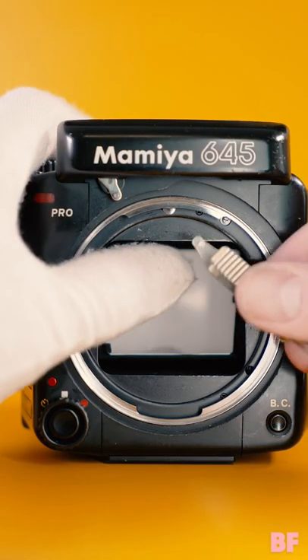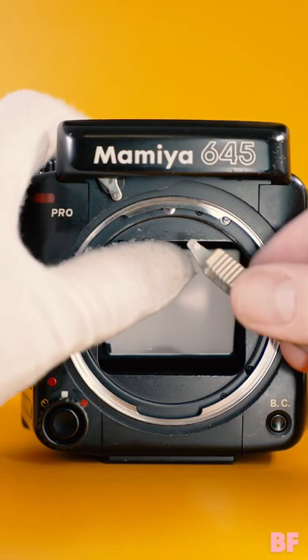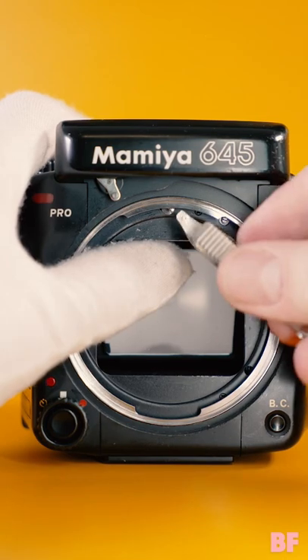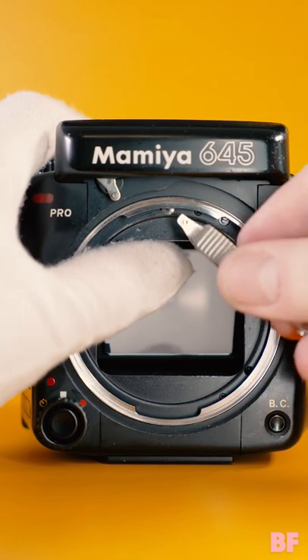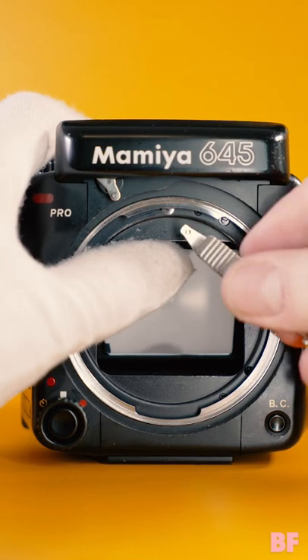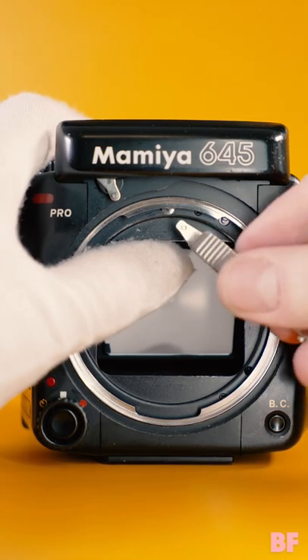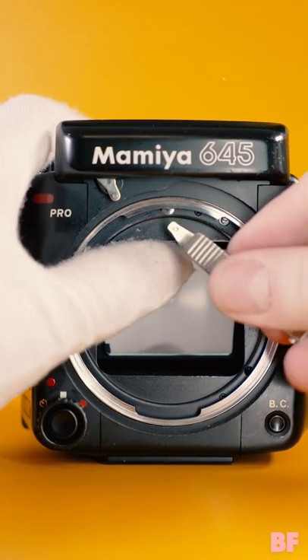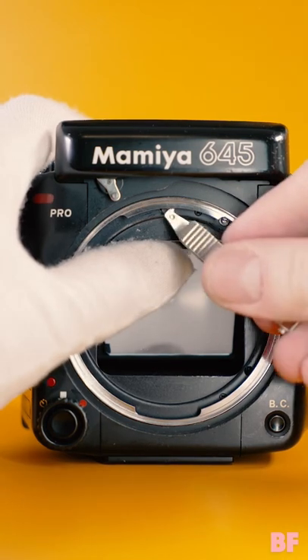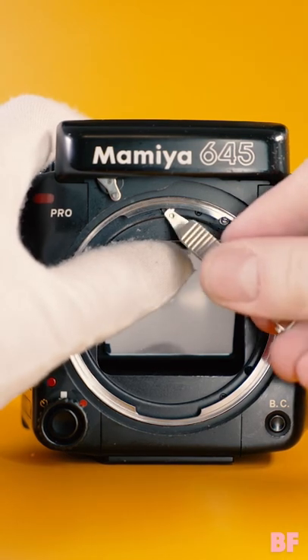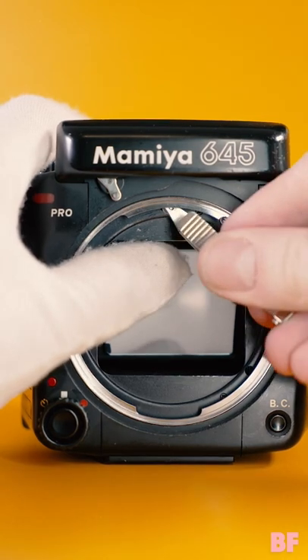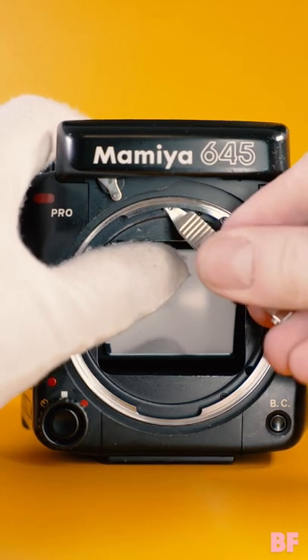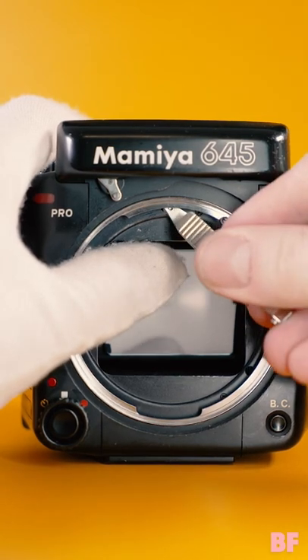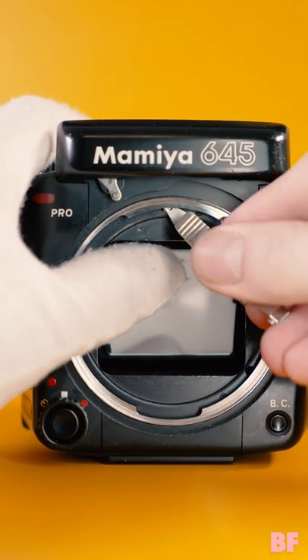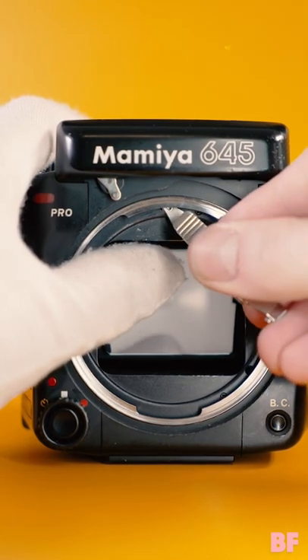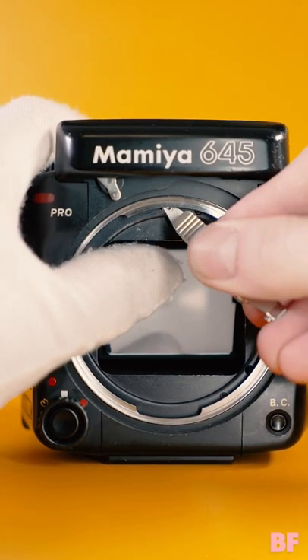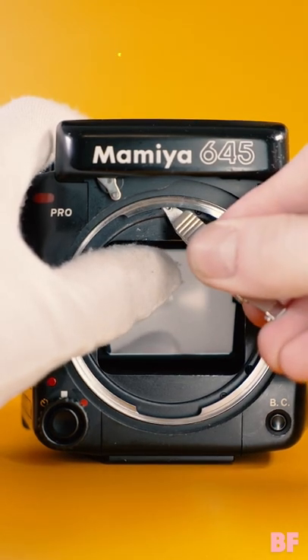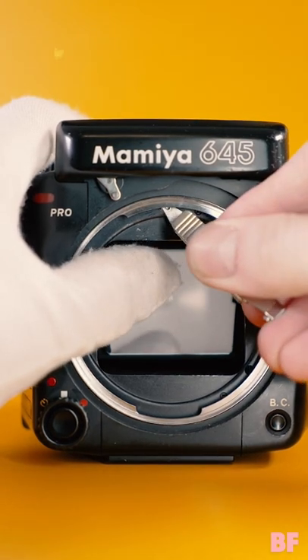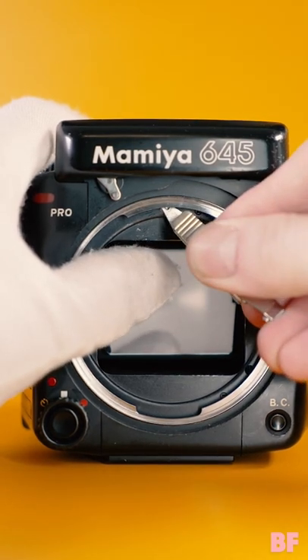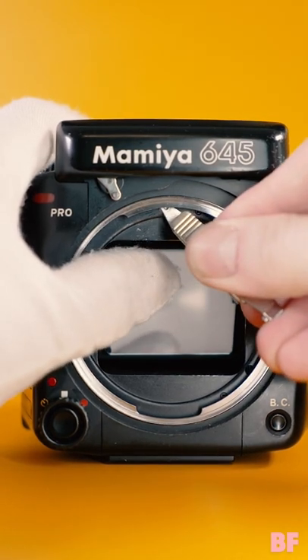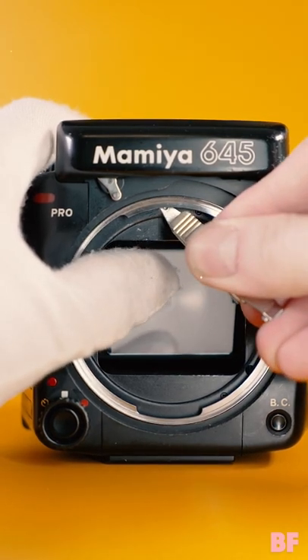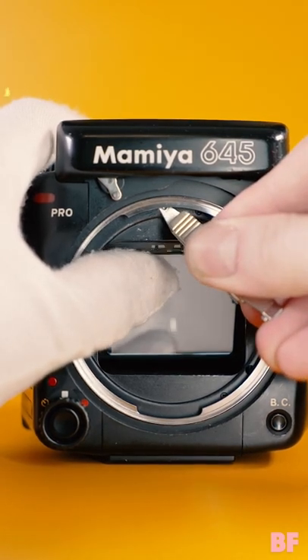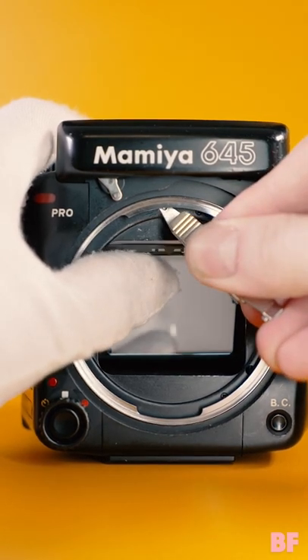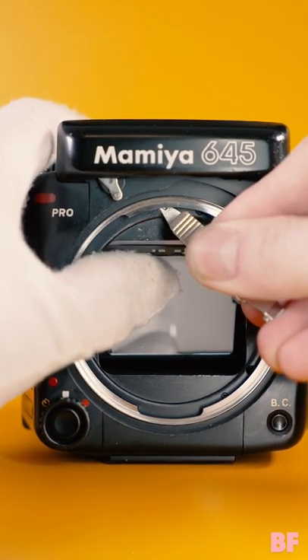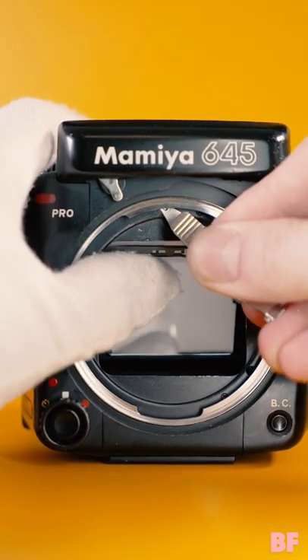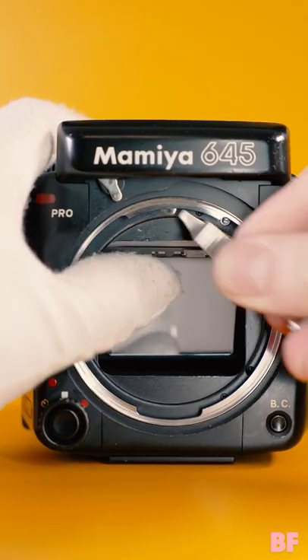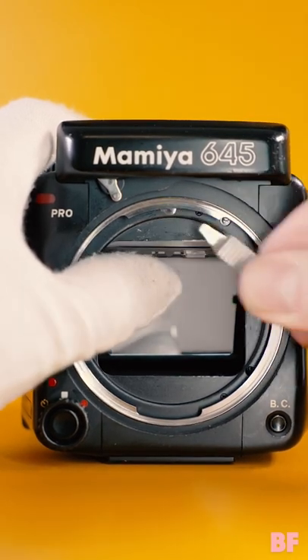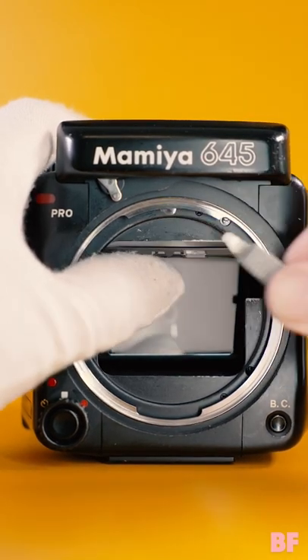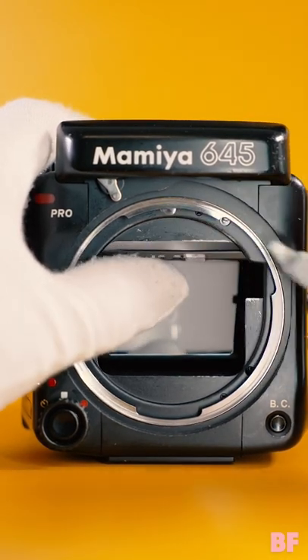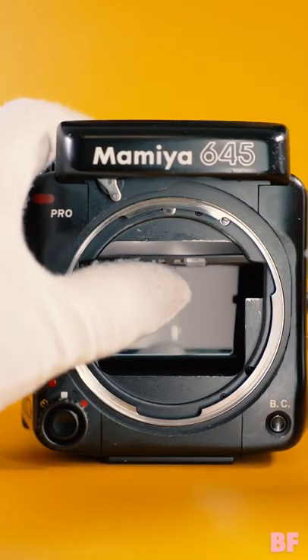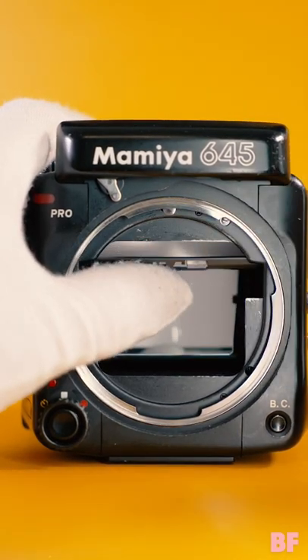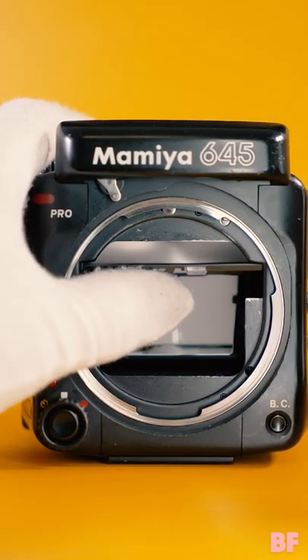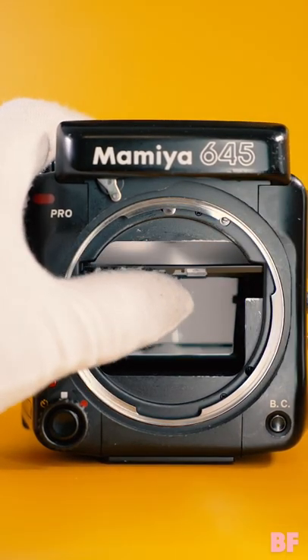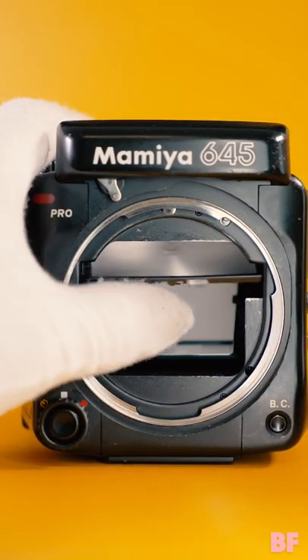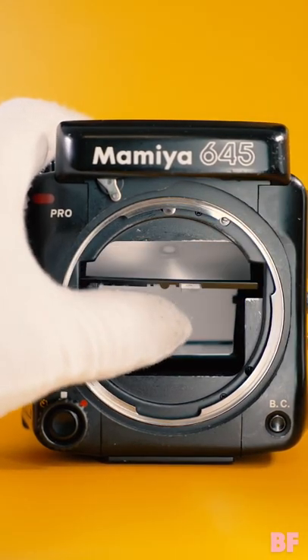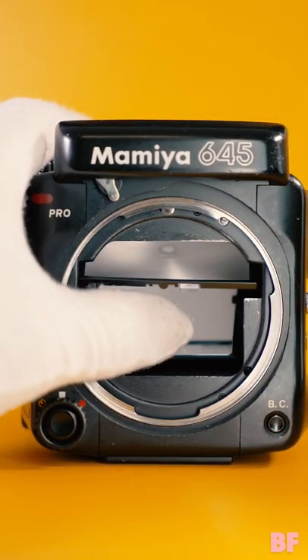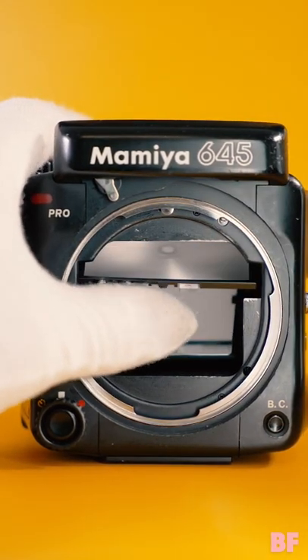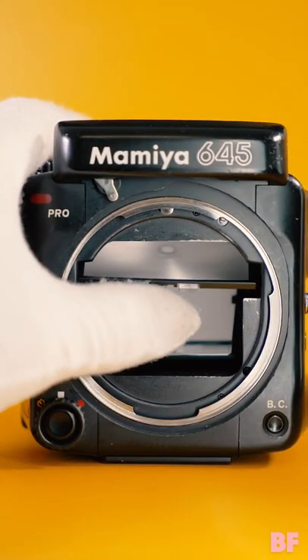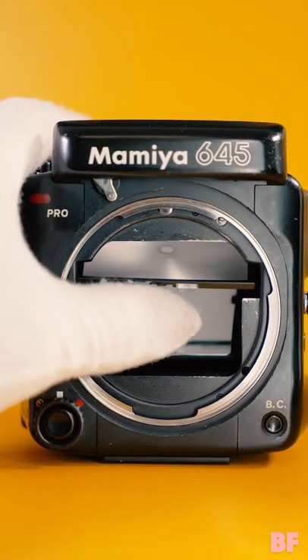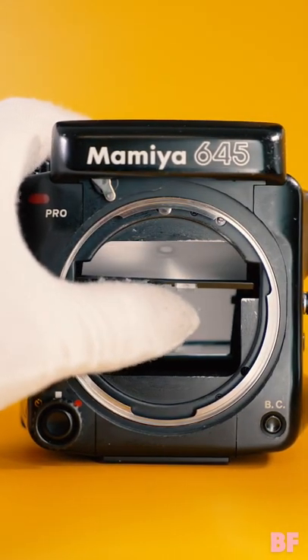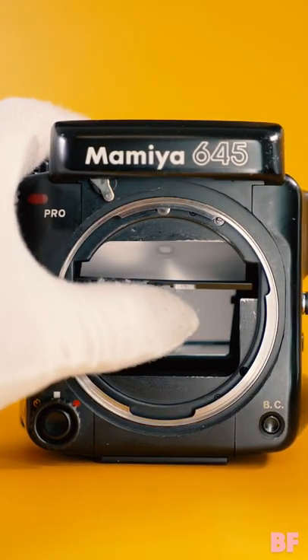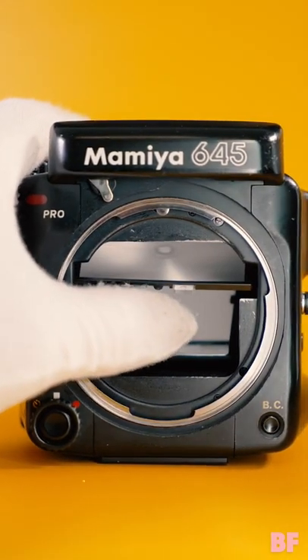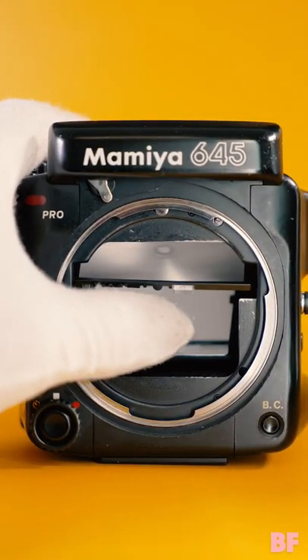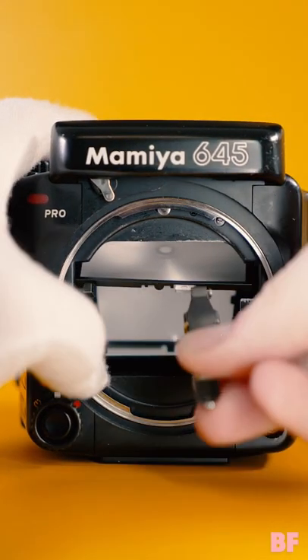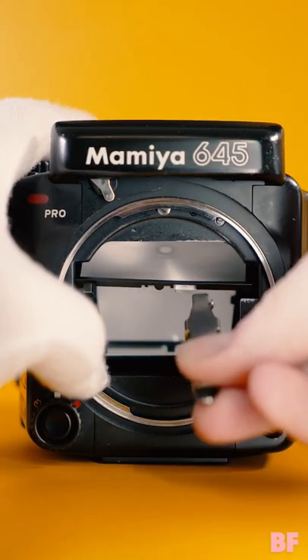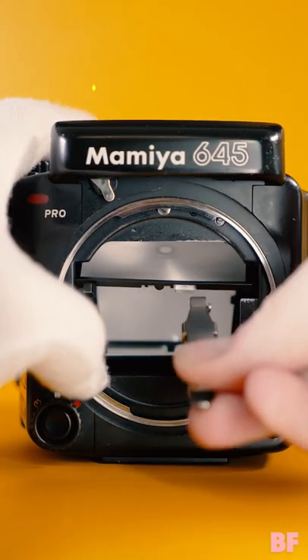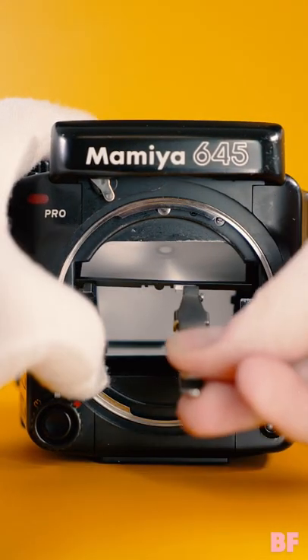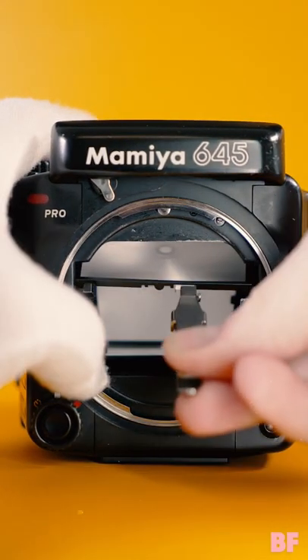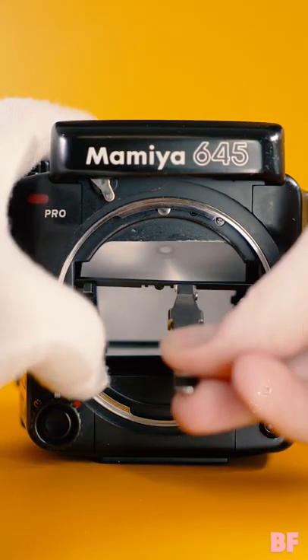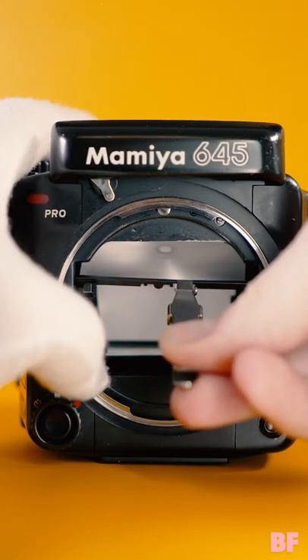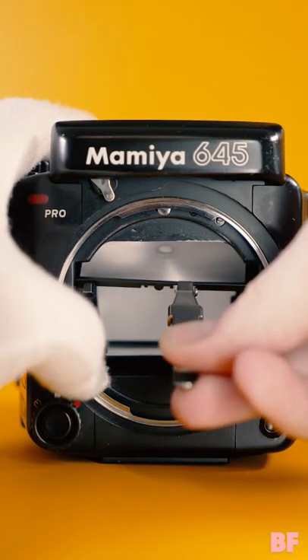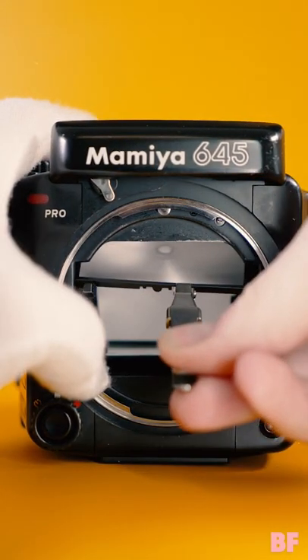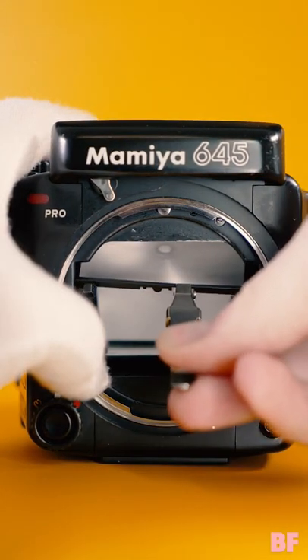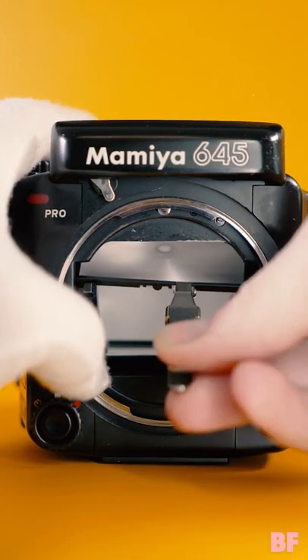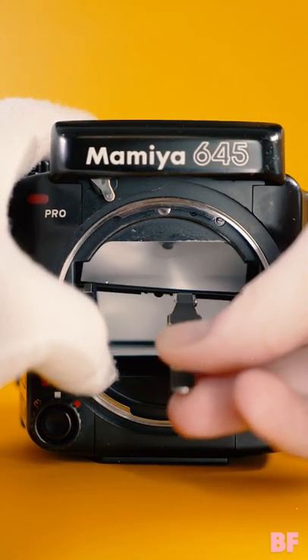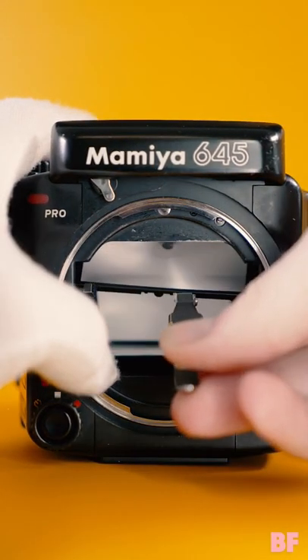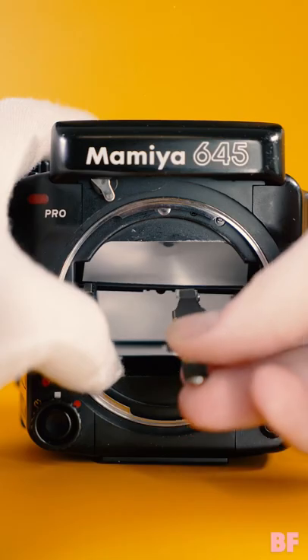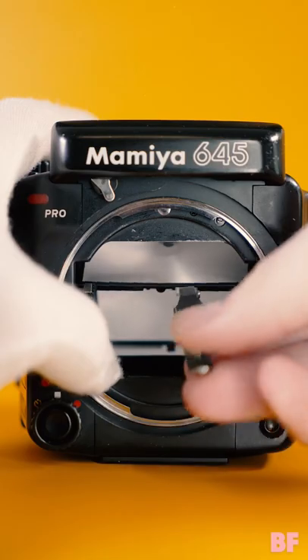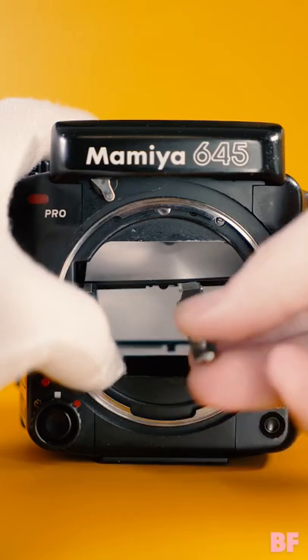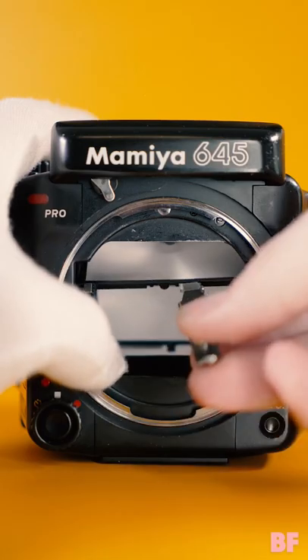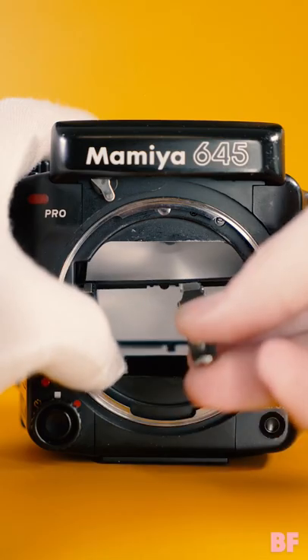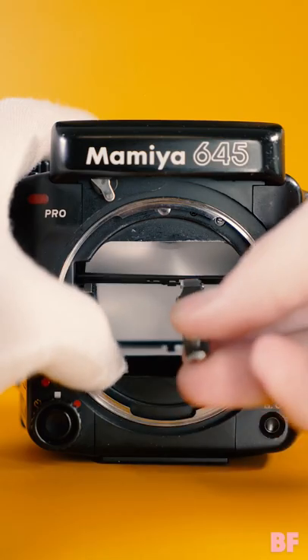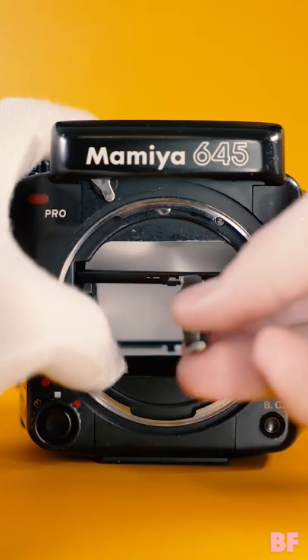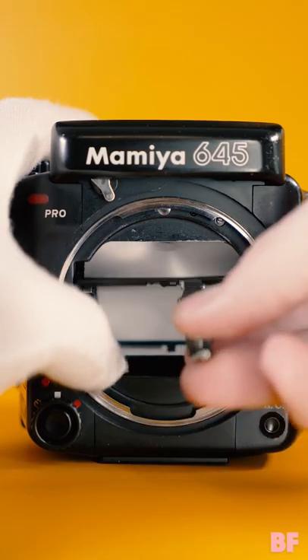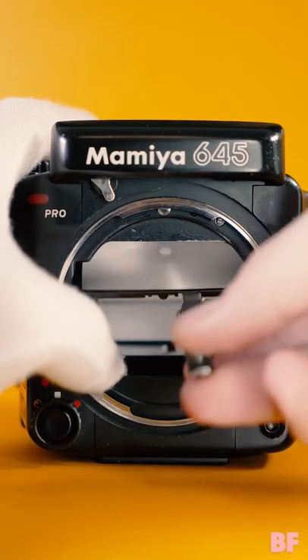Slide the focusing screen release pin to the left with the tweezers to let the screen down. Remove the screen with the tweezers by the little clear nub.